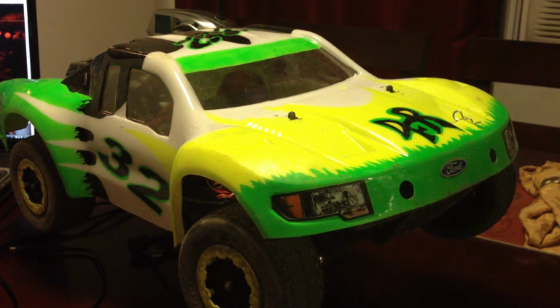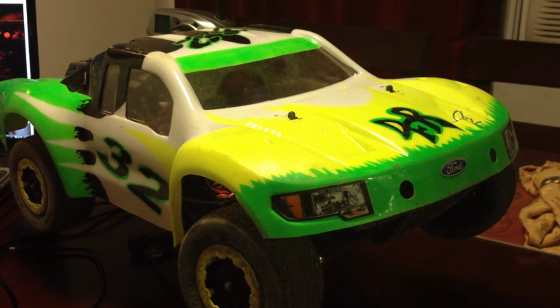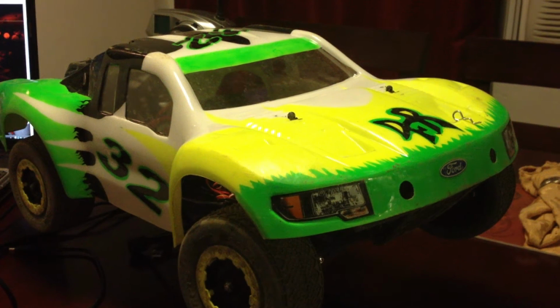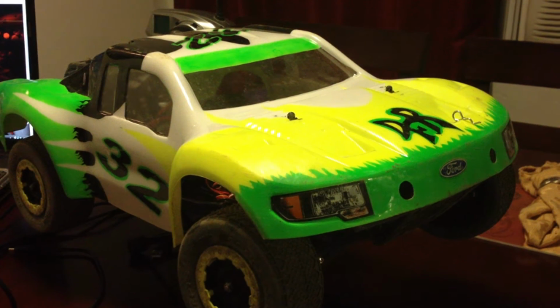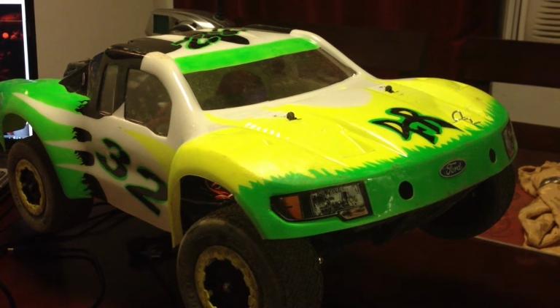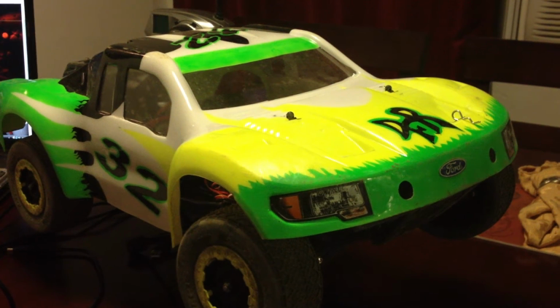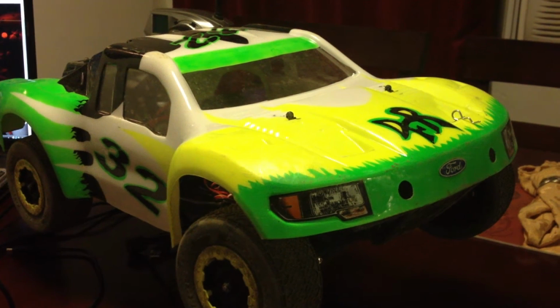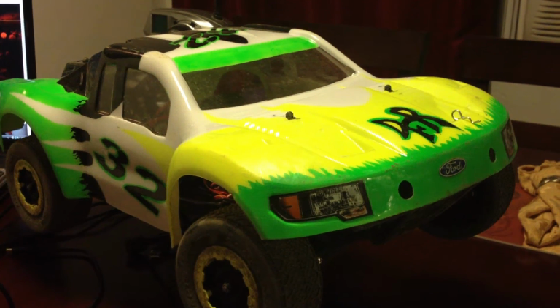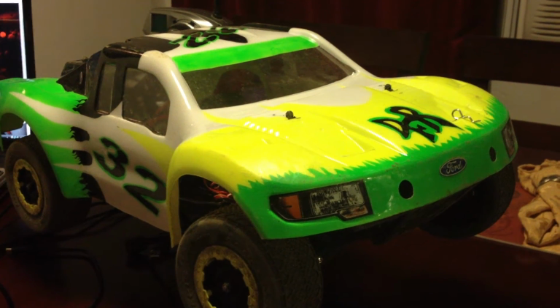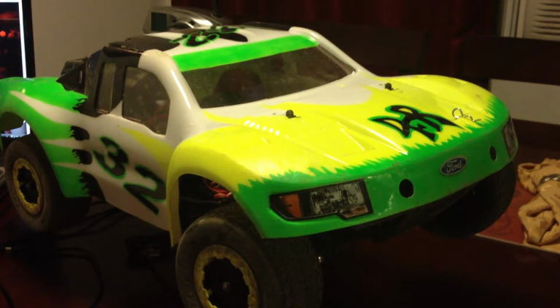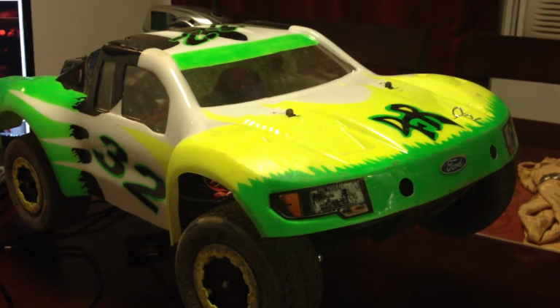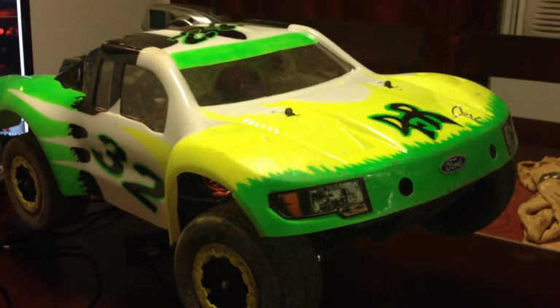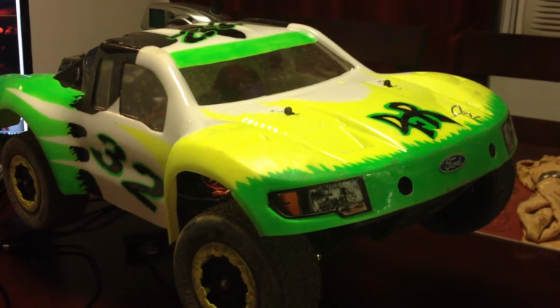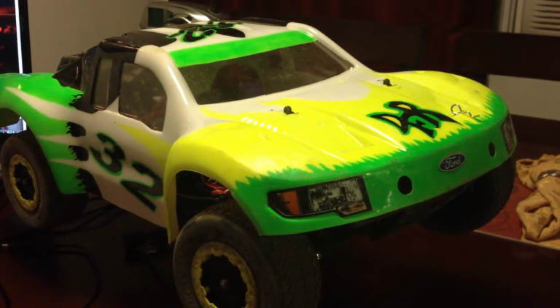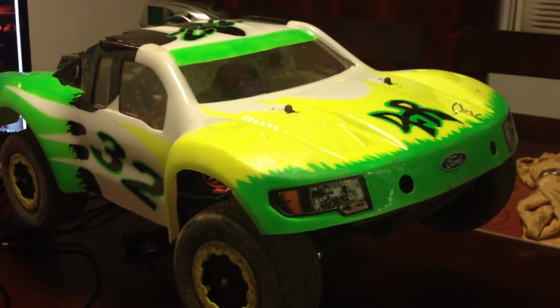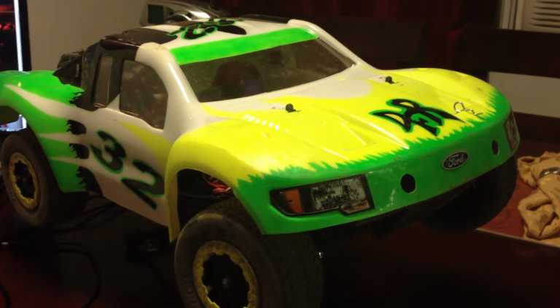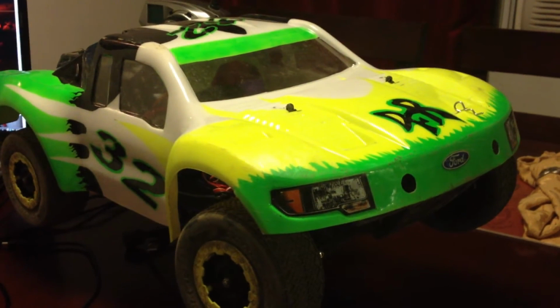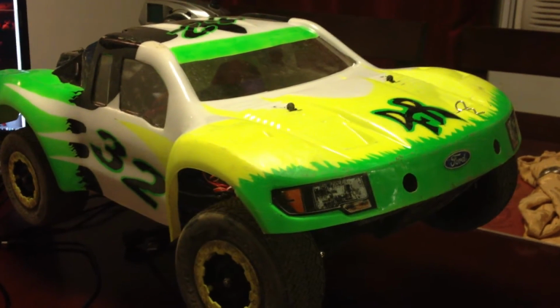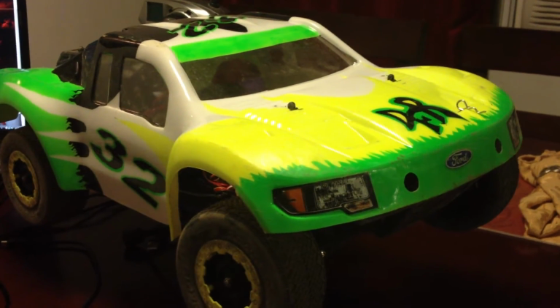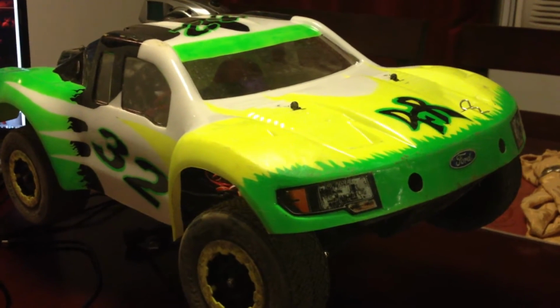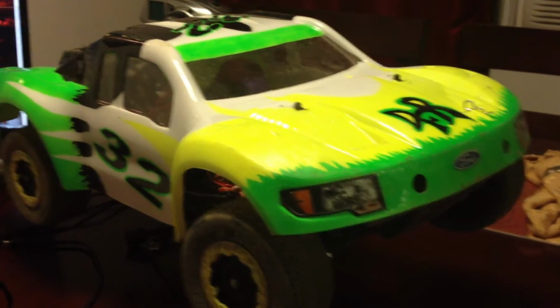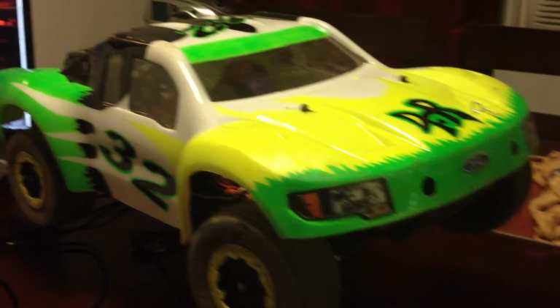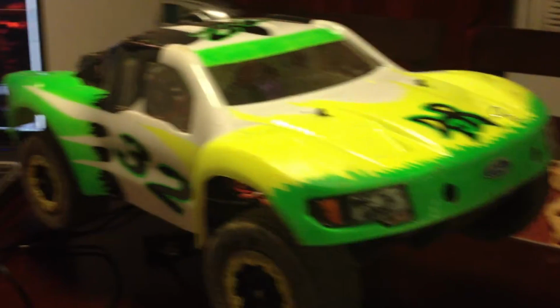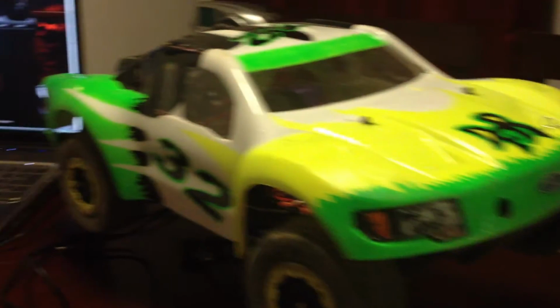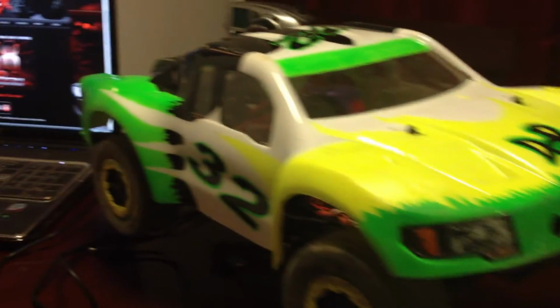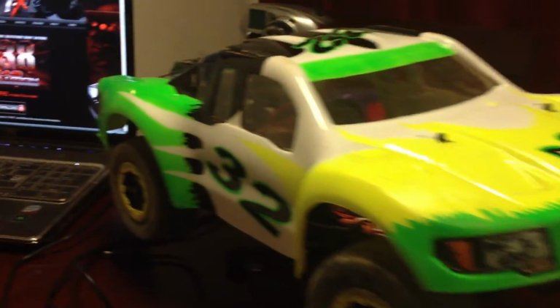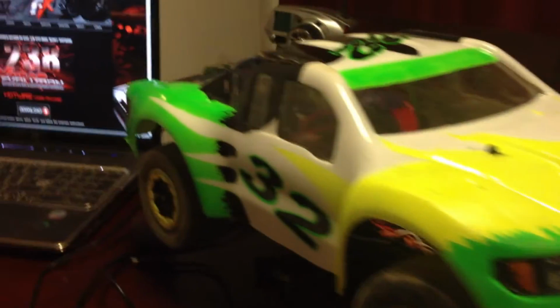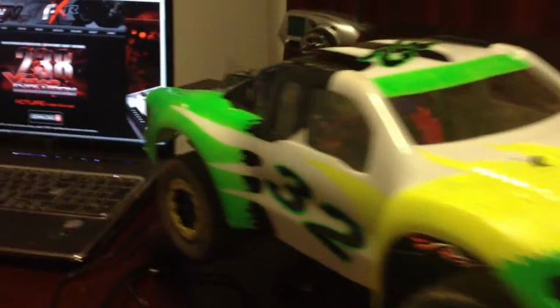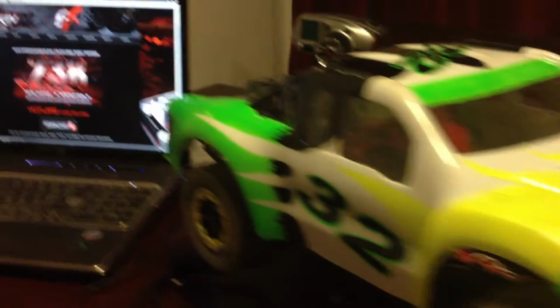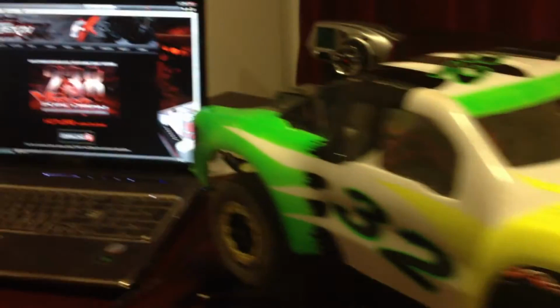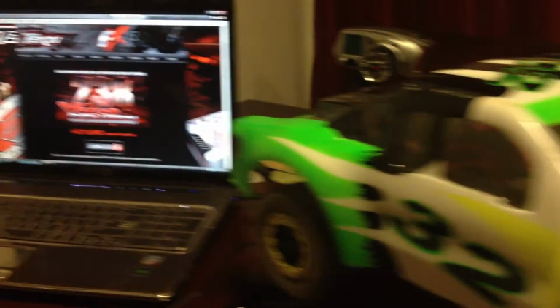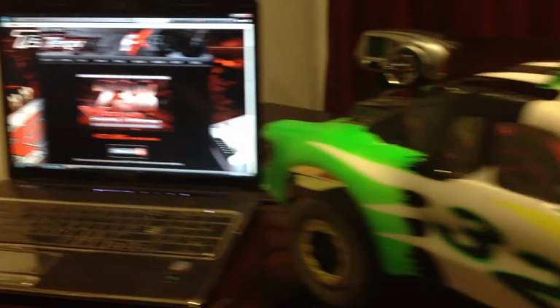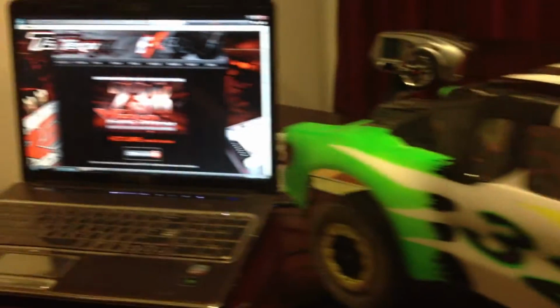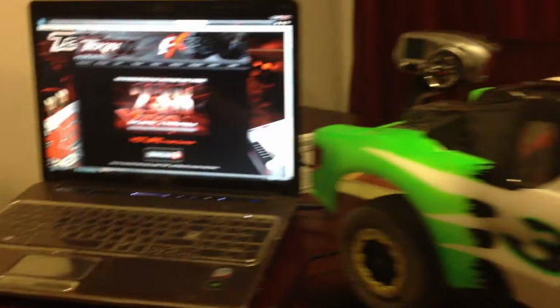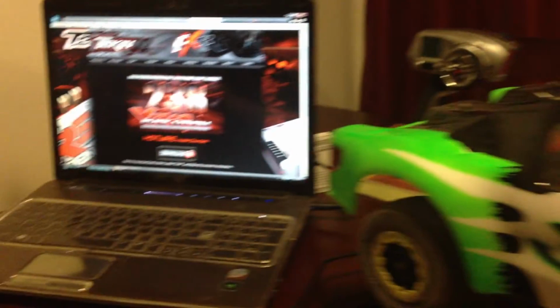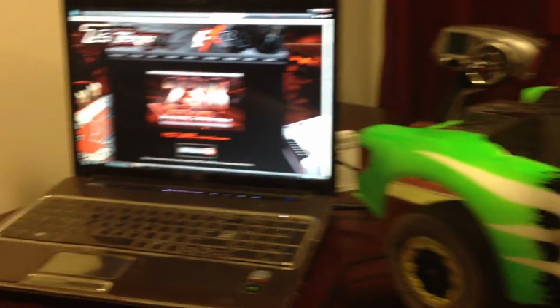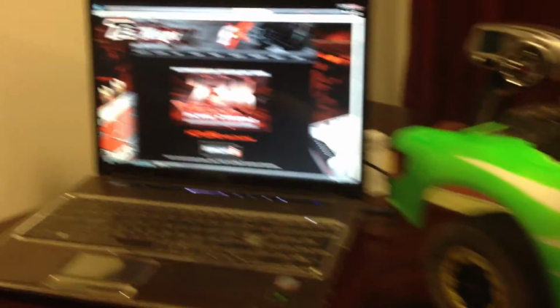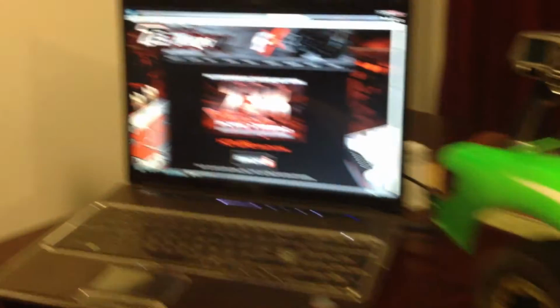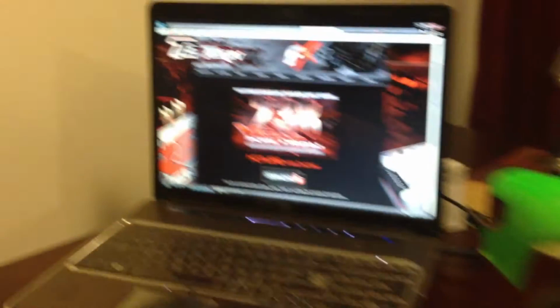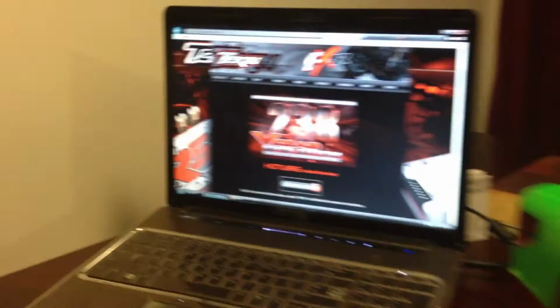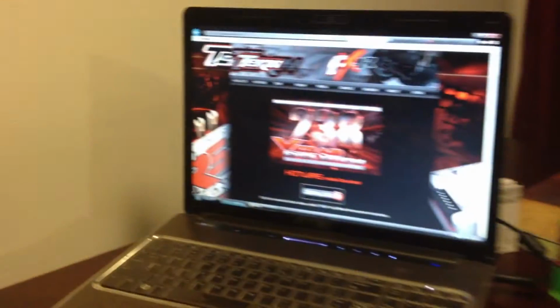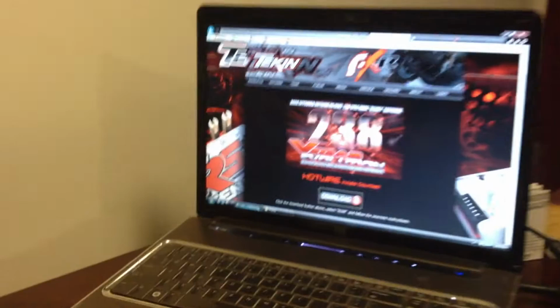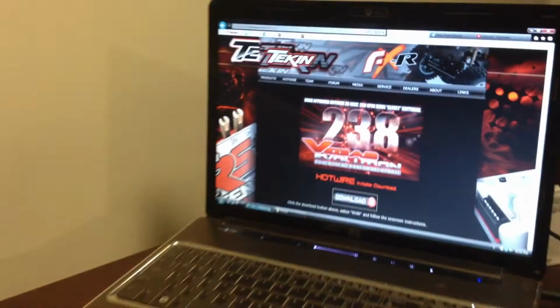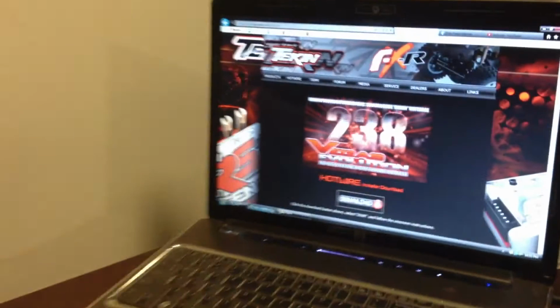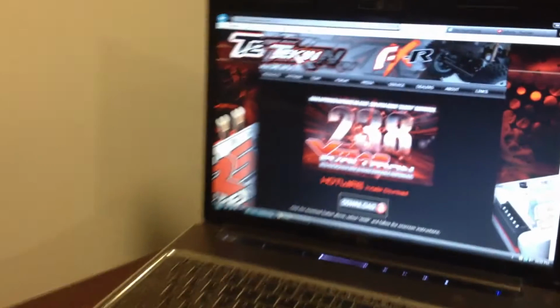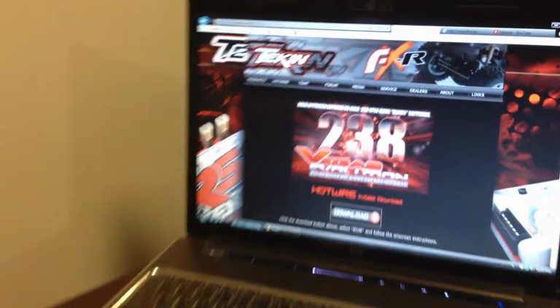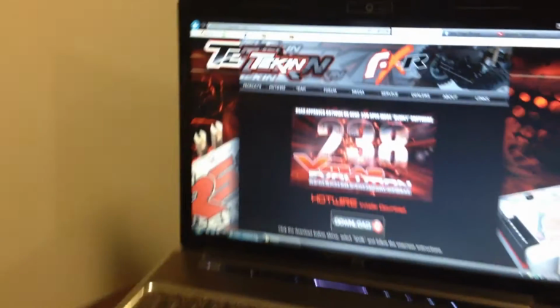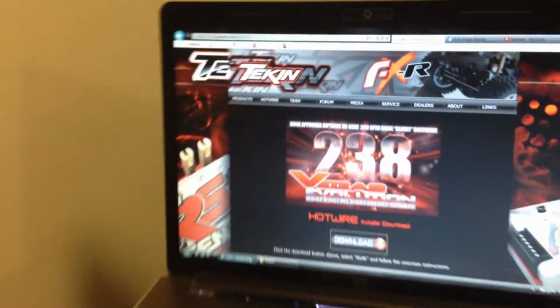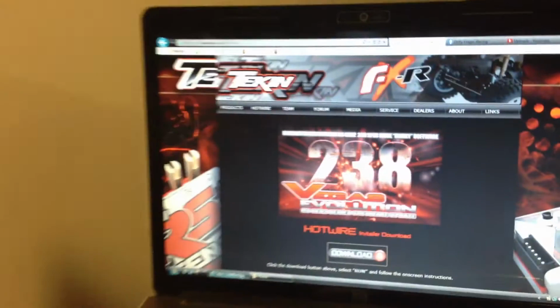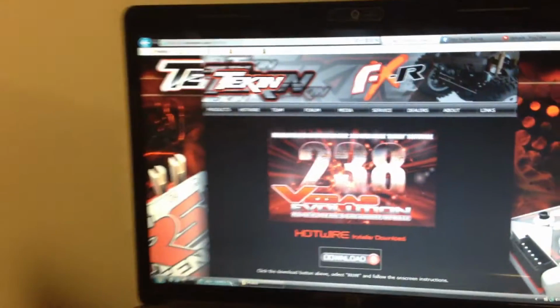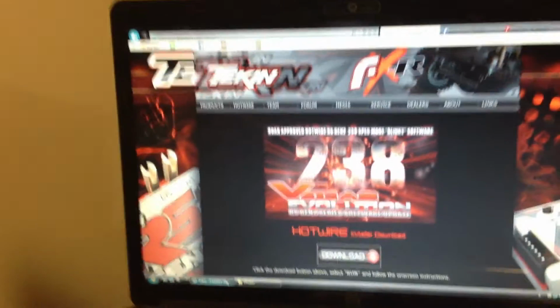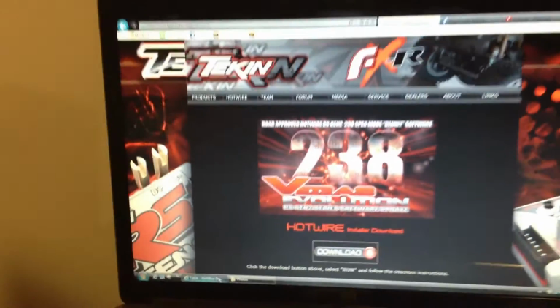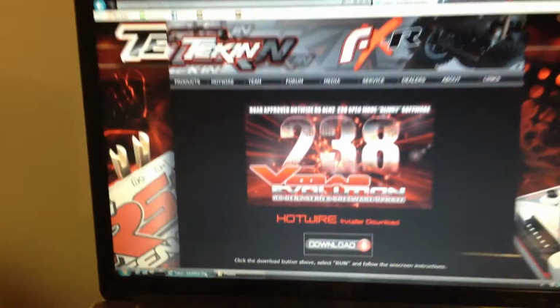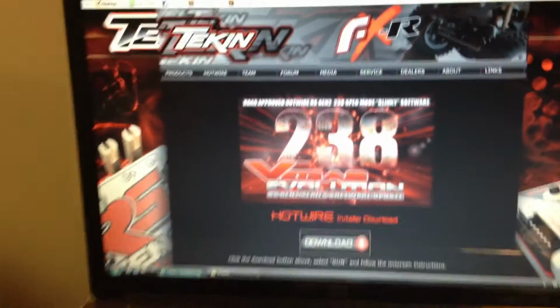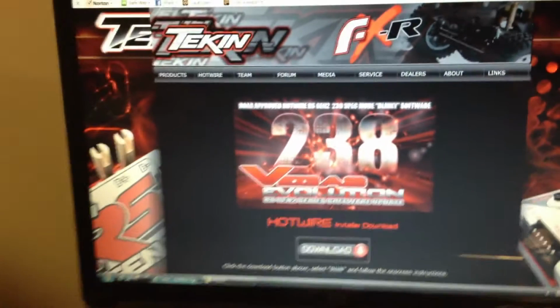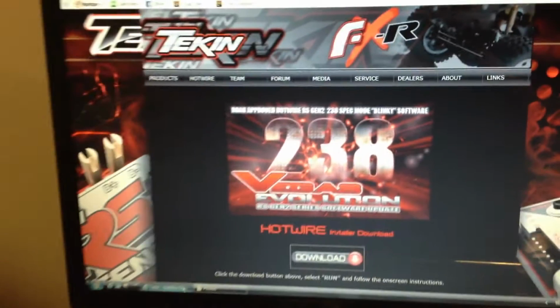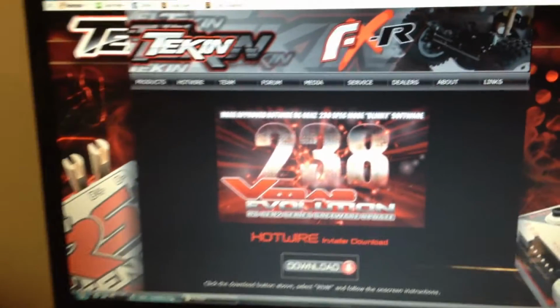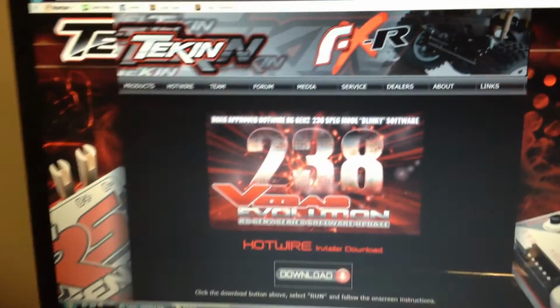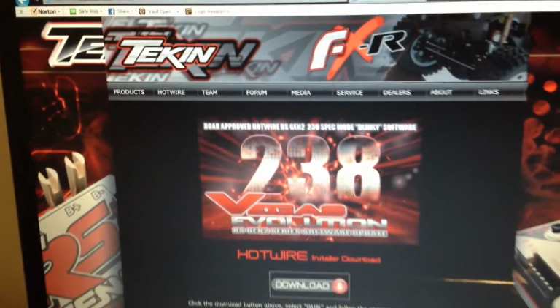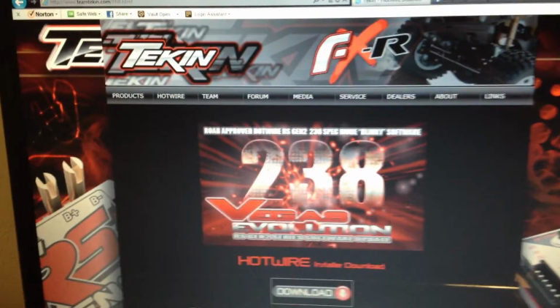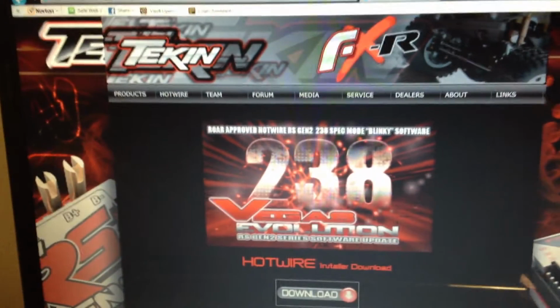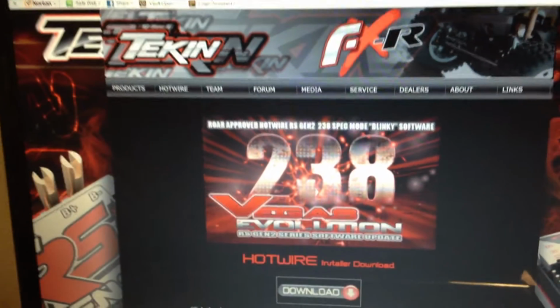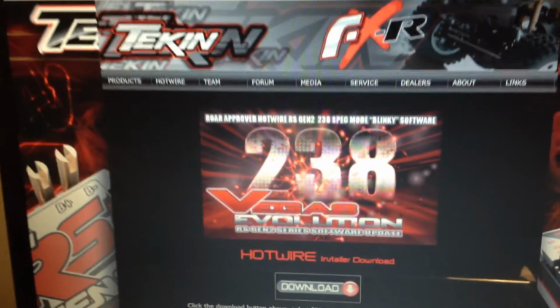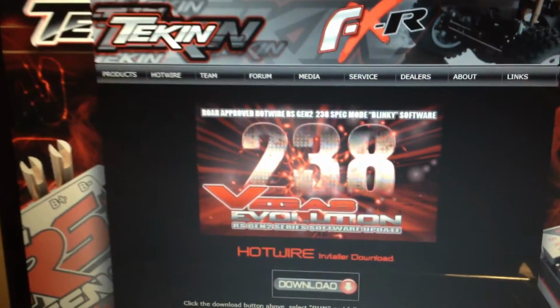Hi guys, it's Jans from Dirty Finger Racing. Today we're going to be going over how to use the Hotwire from Tekin.